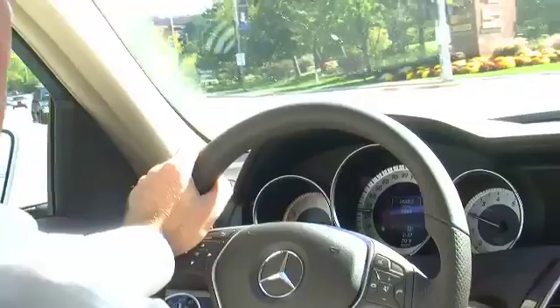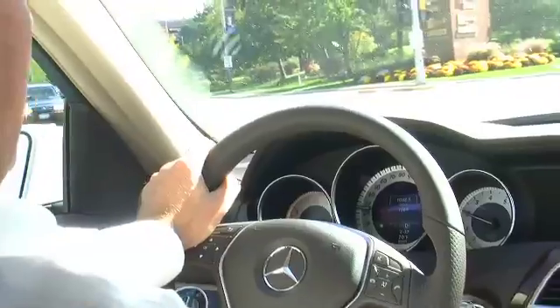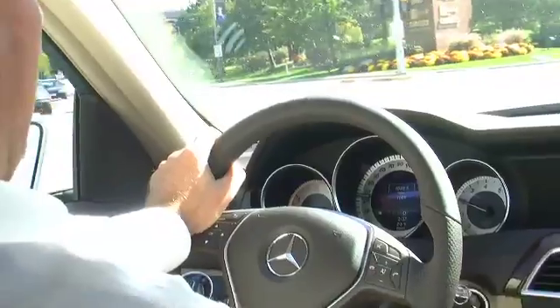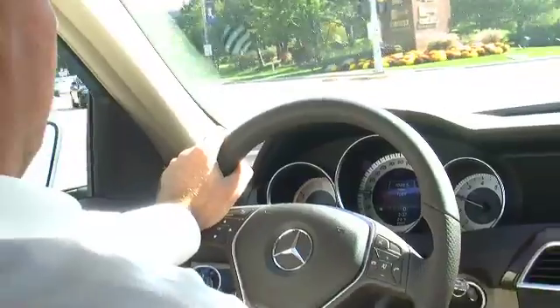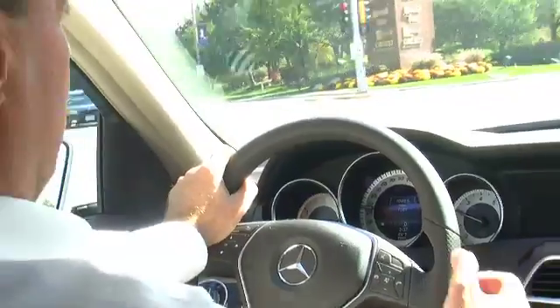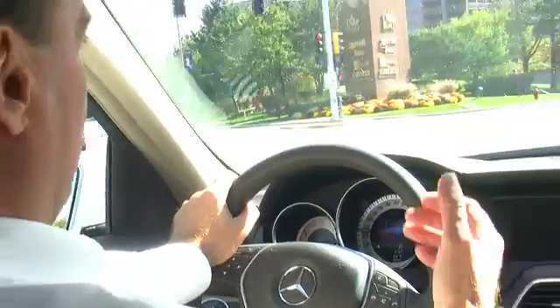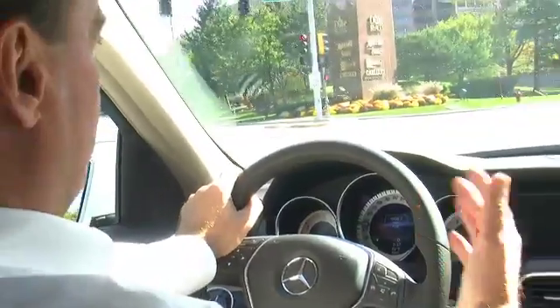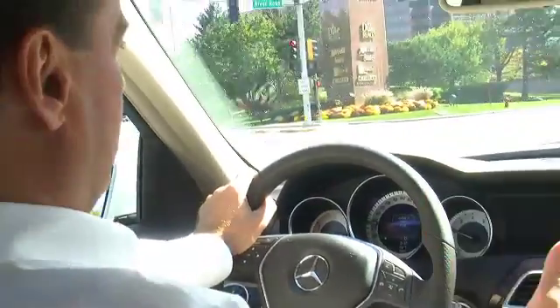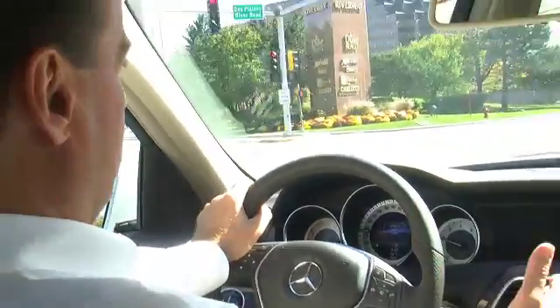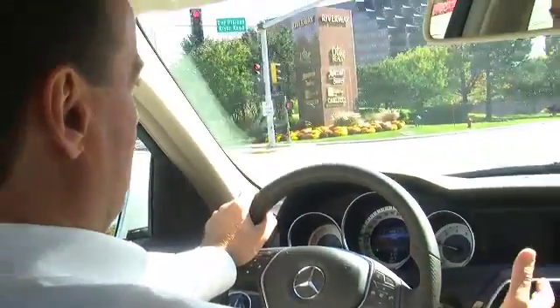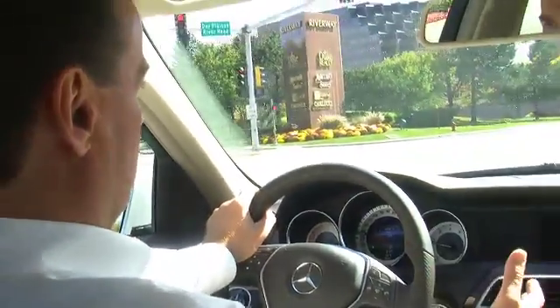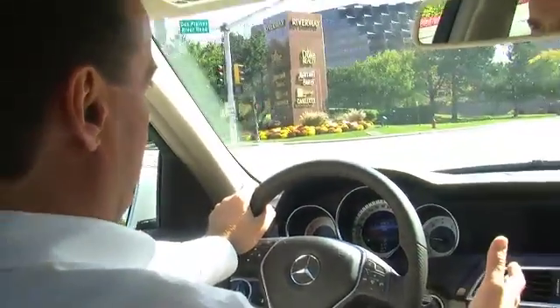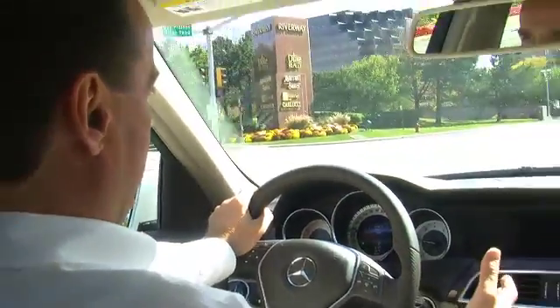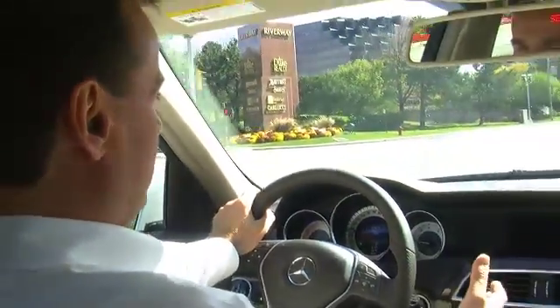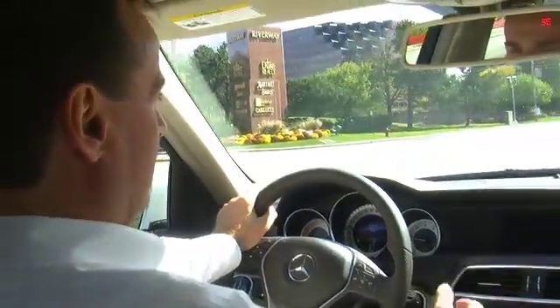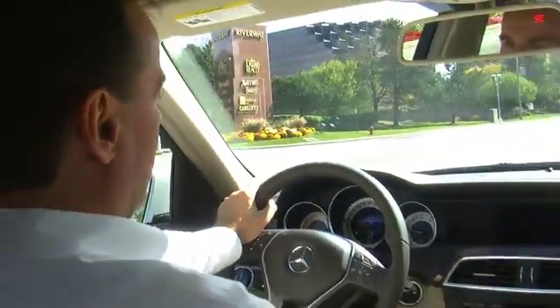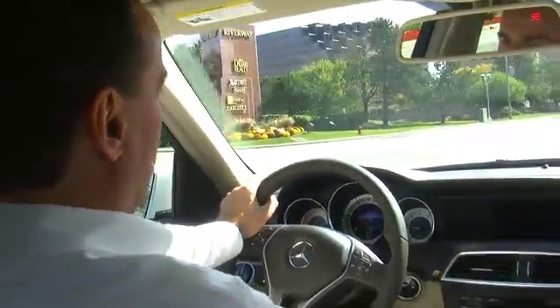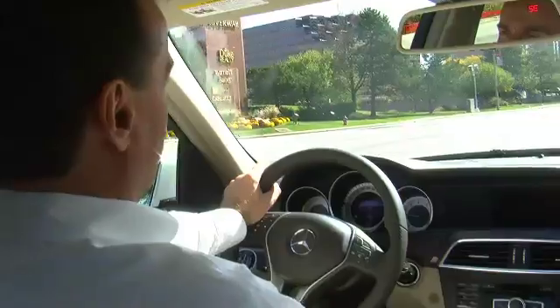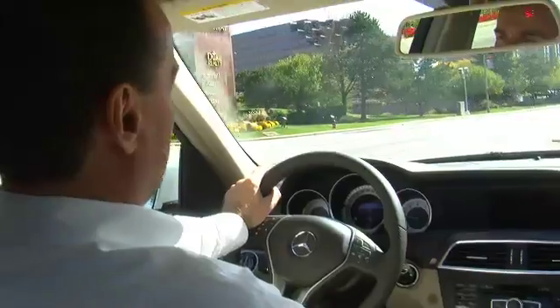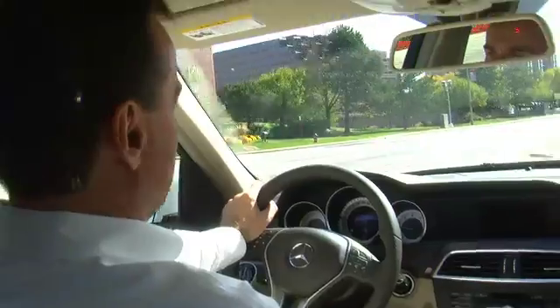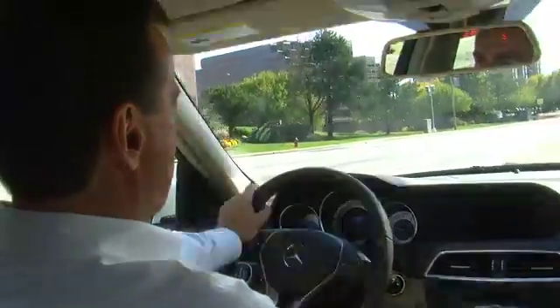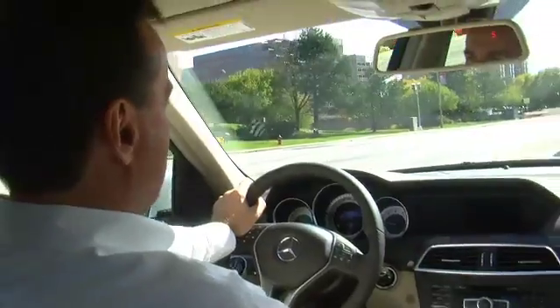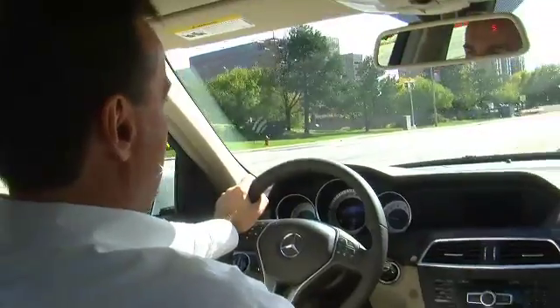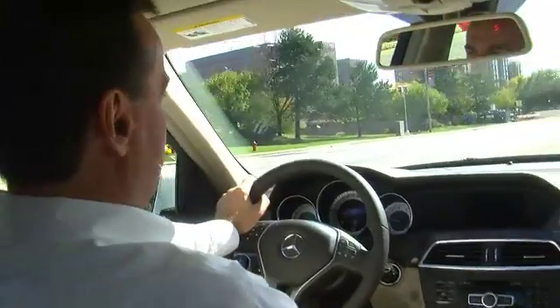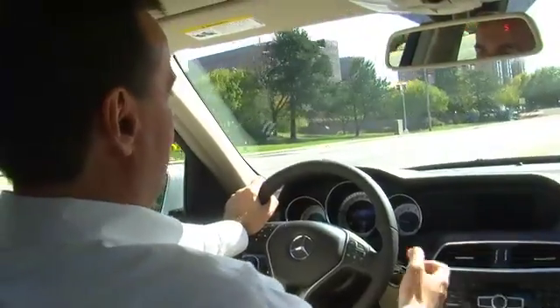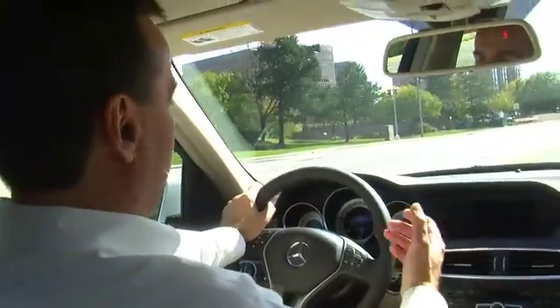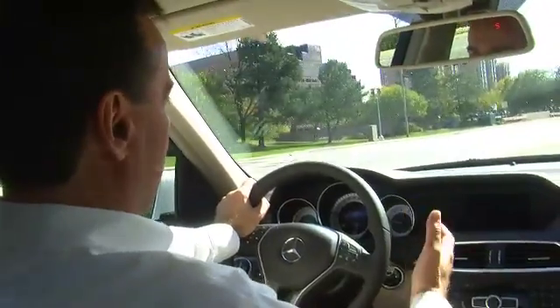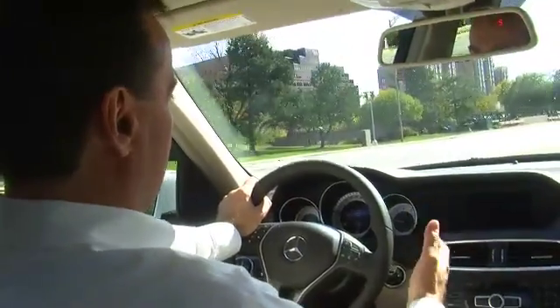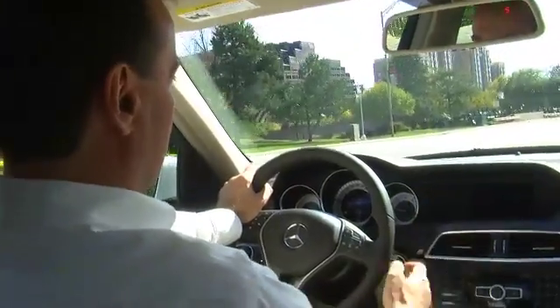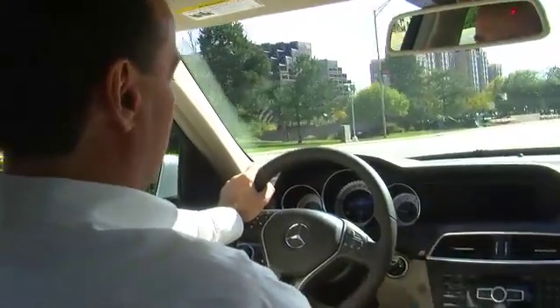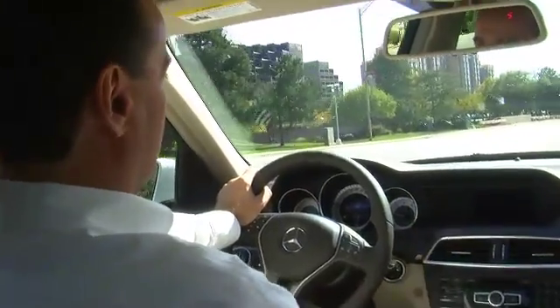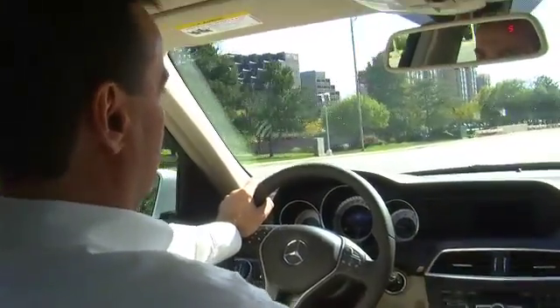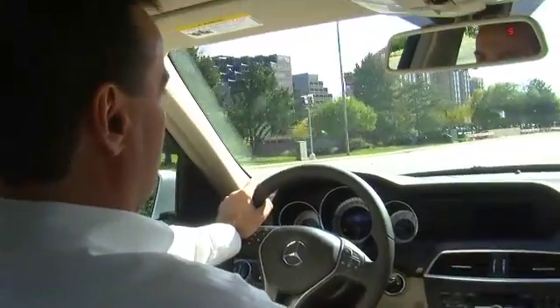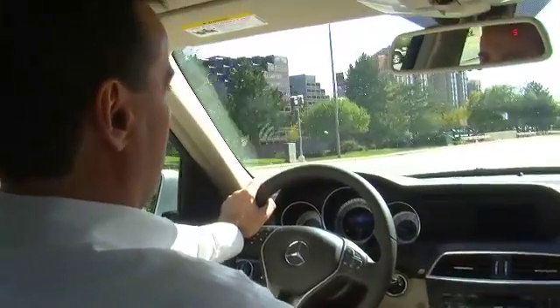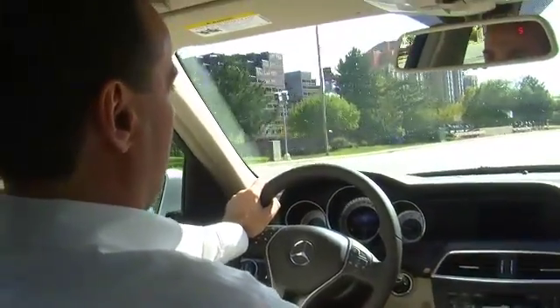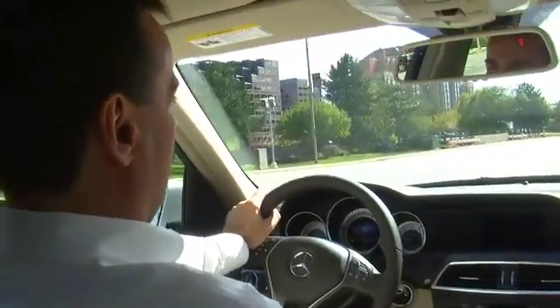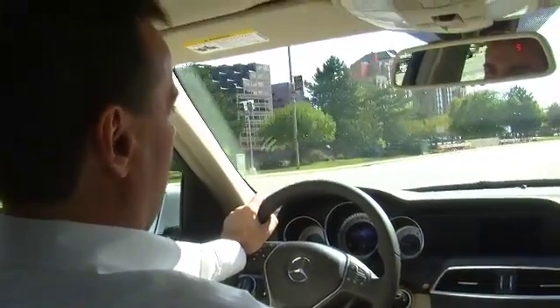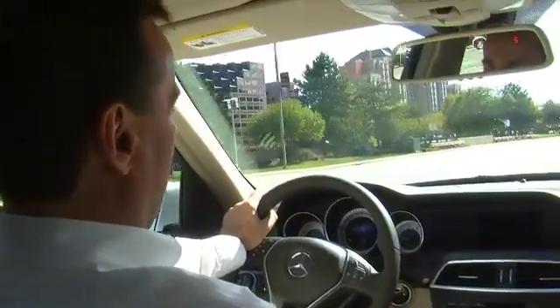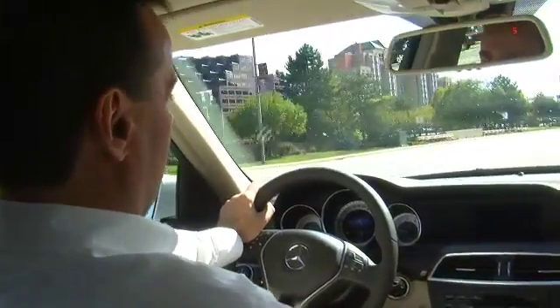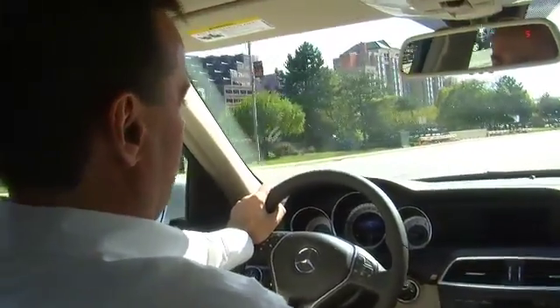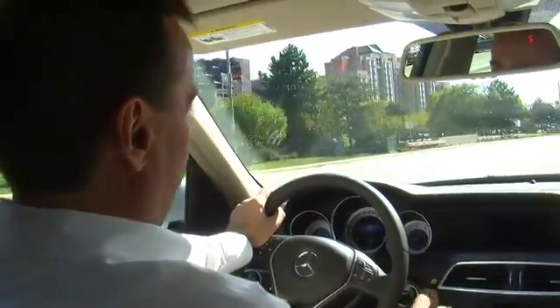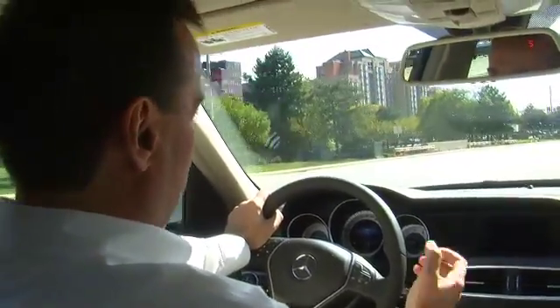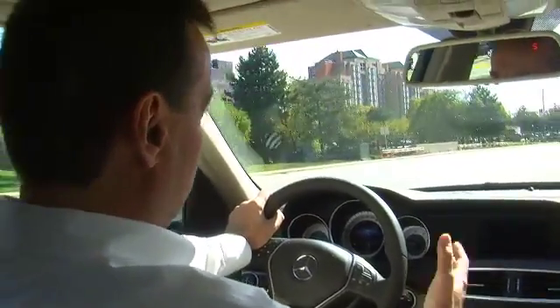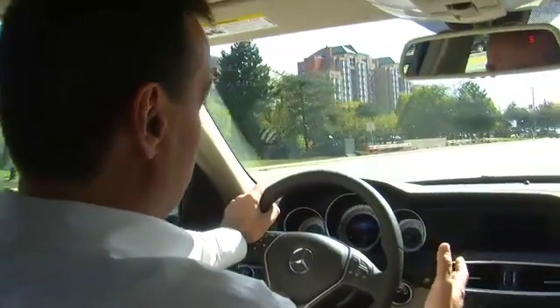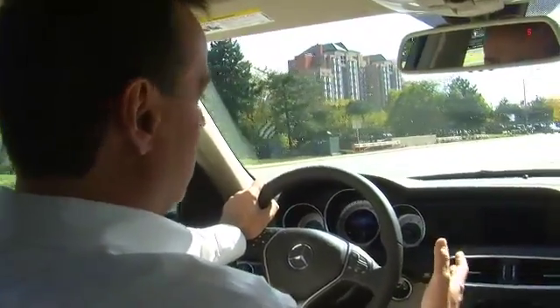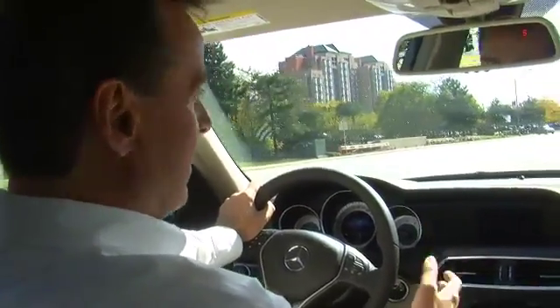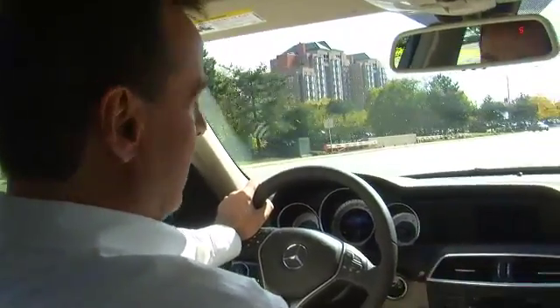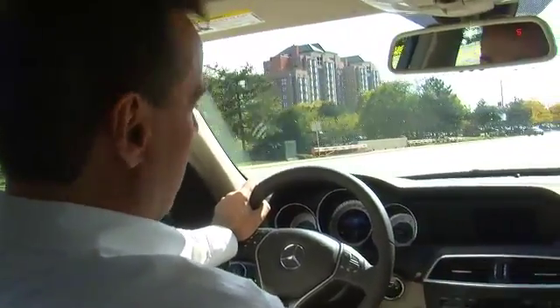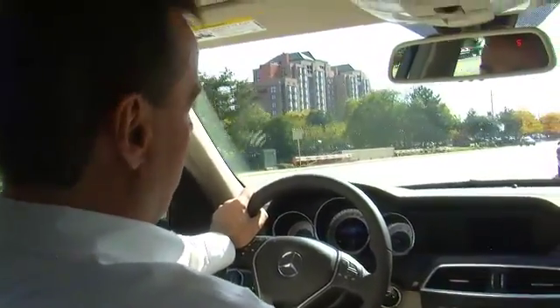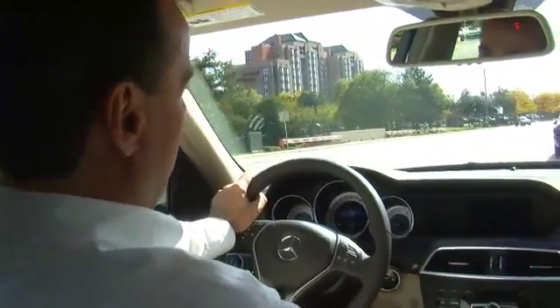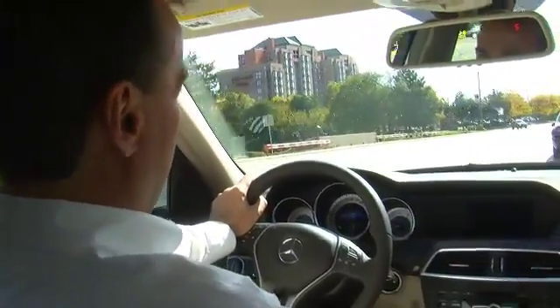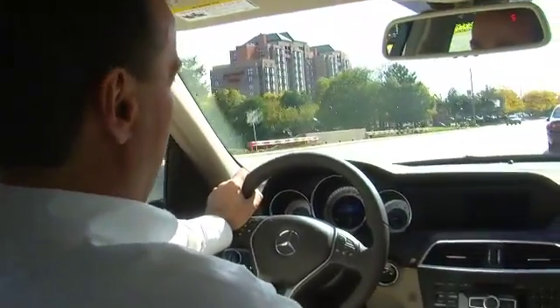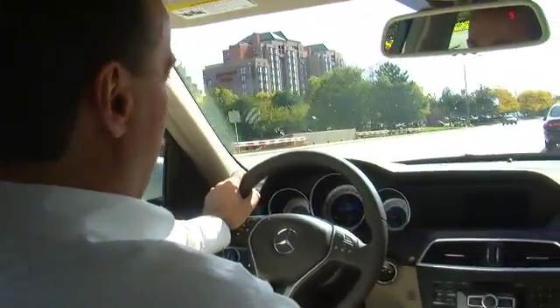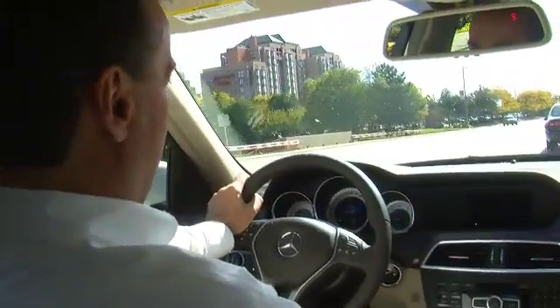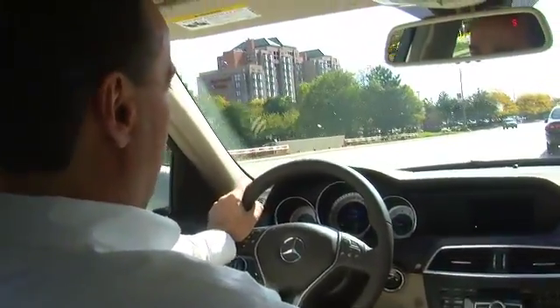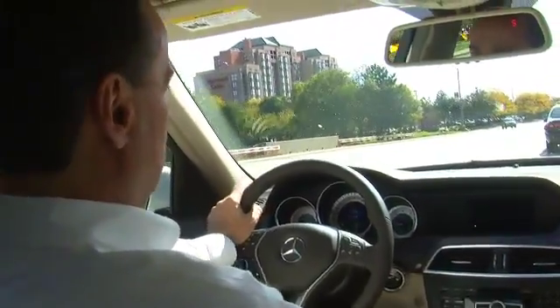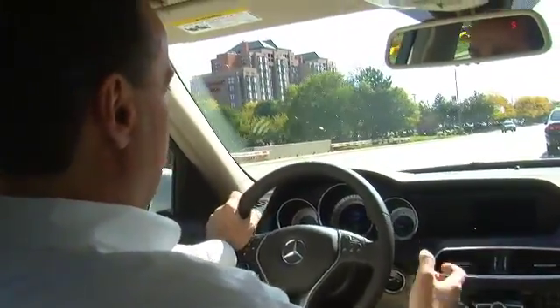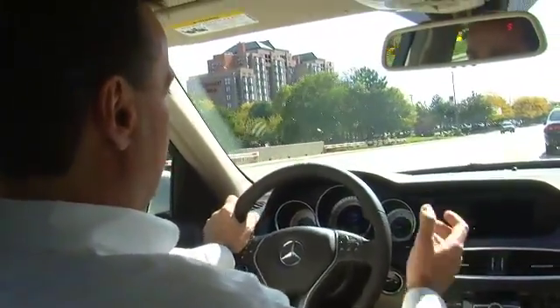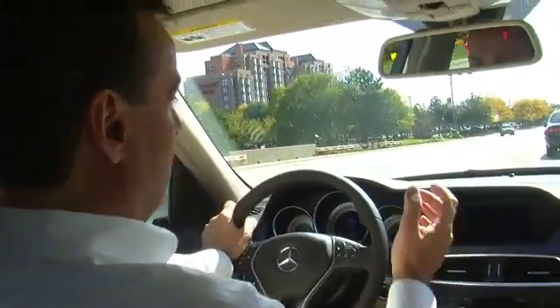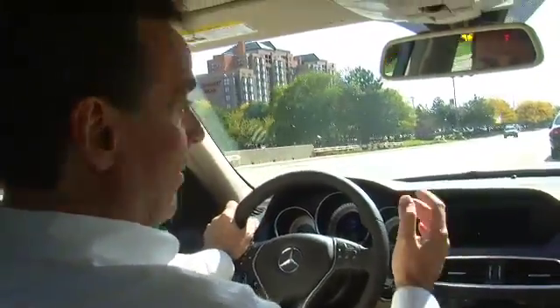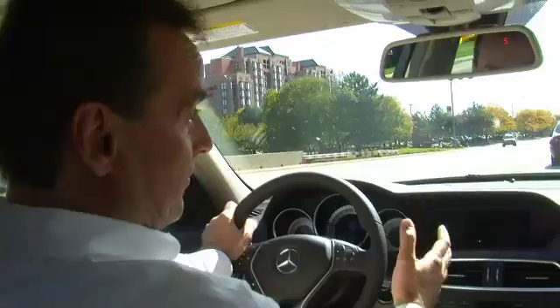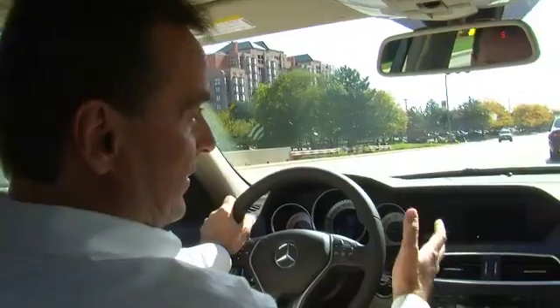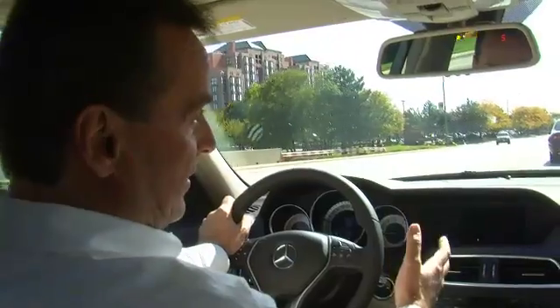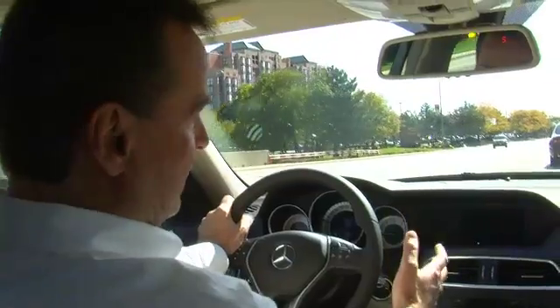And that's how start-stop works. It's easy, it's efficient, and it makes a lot of sense.